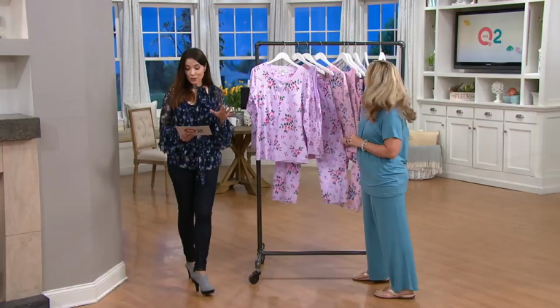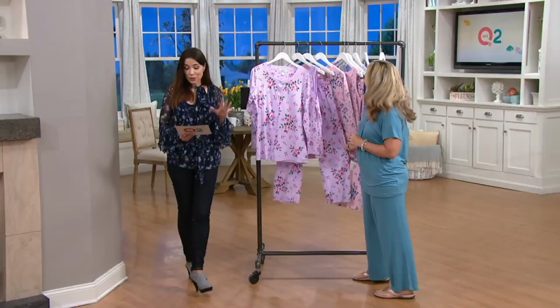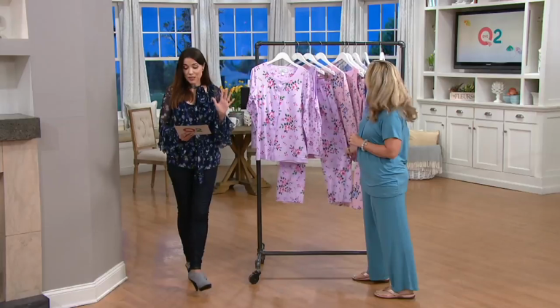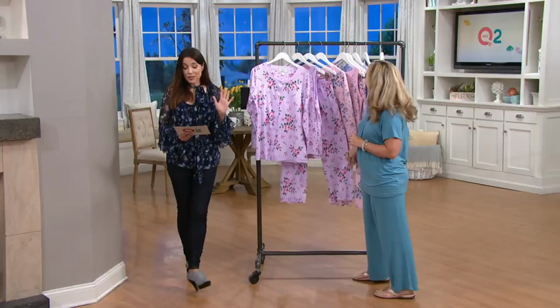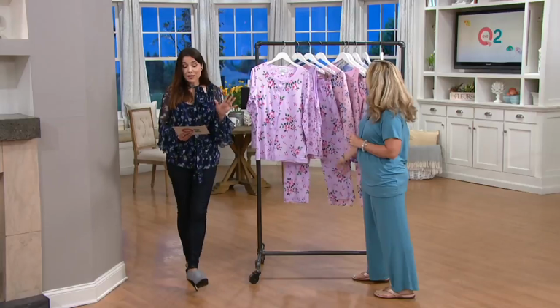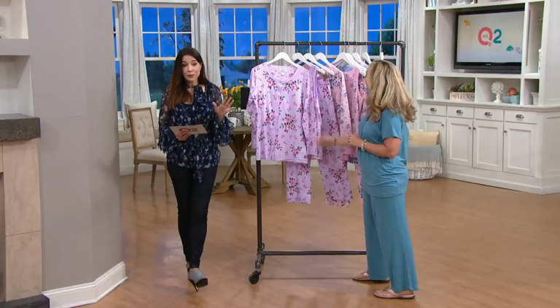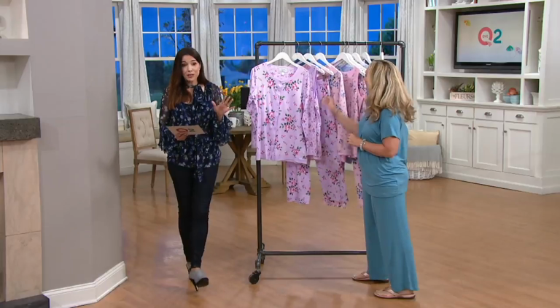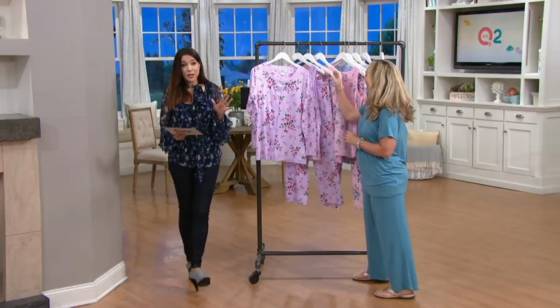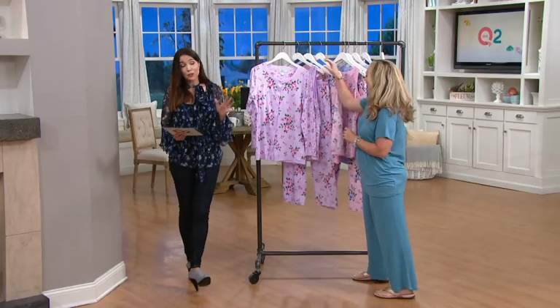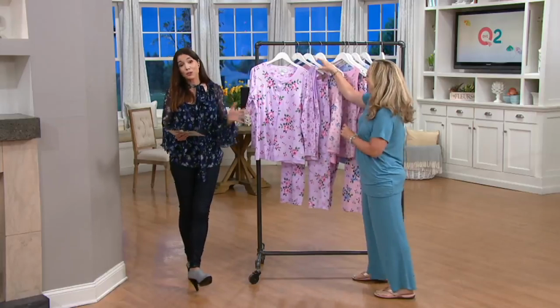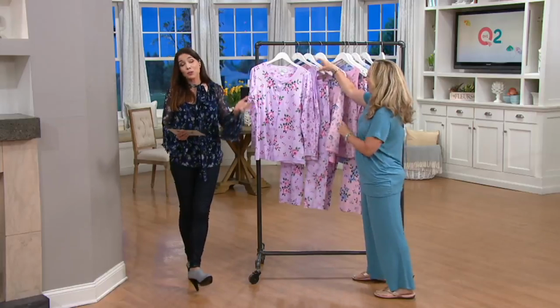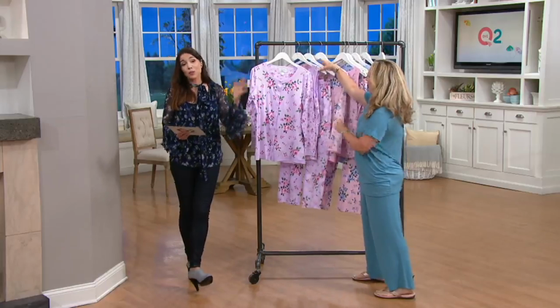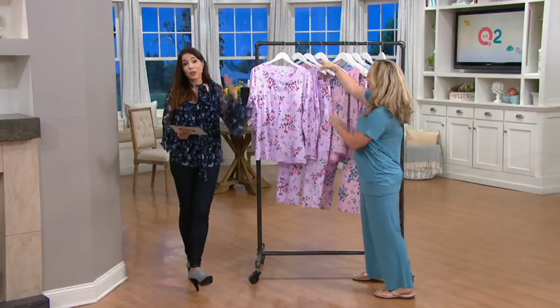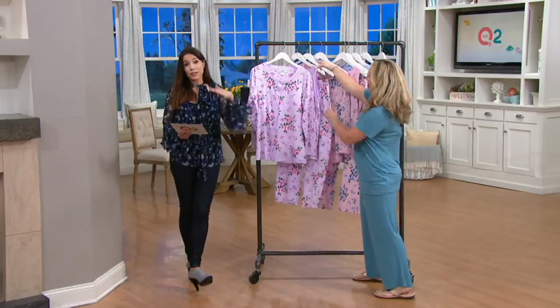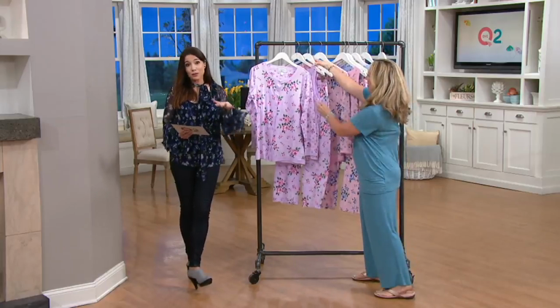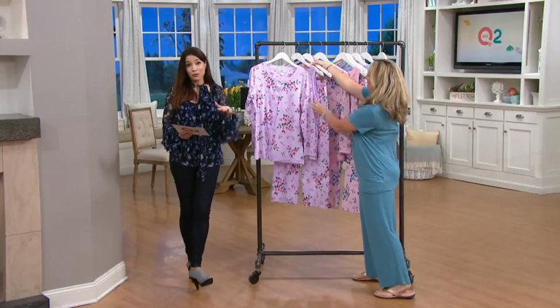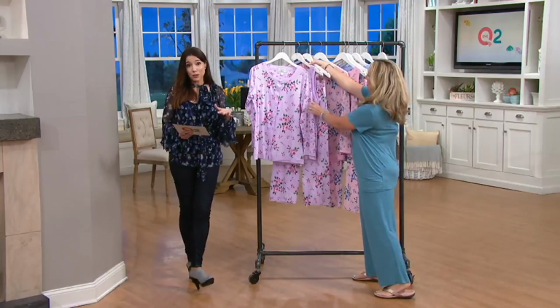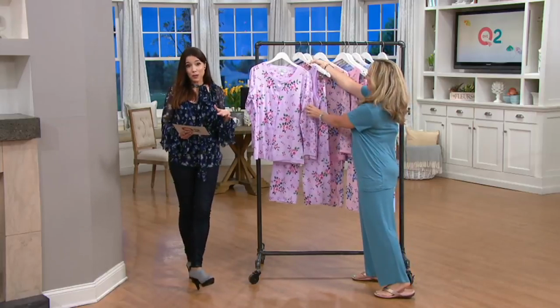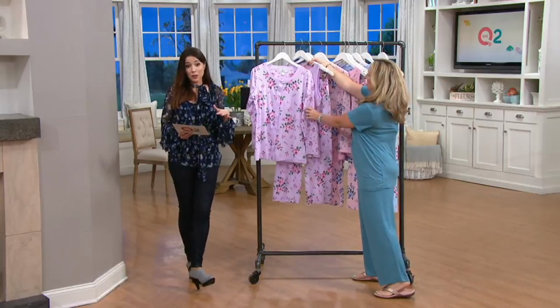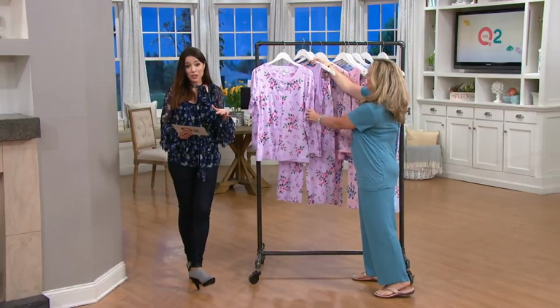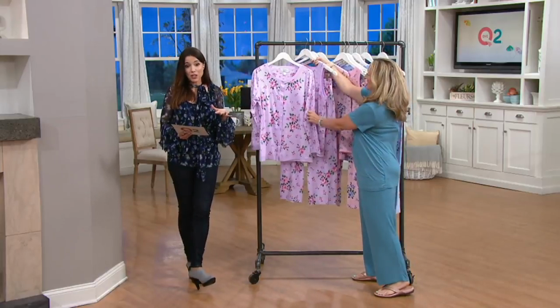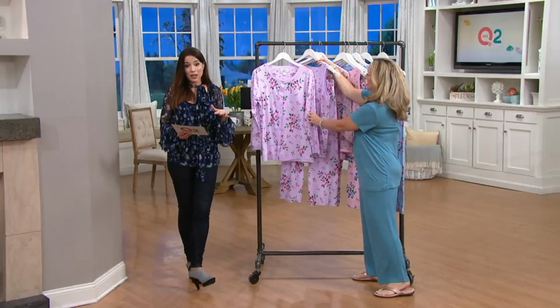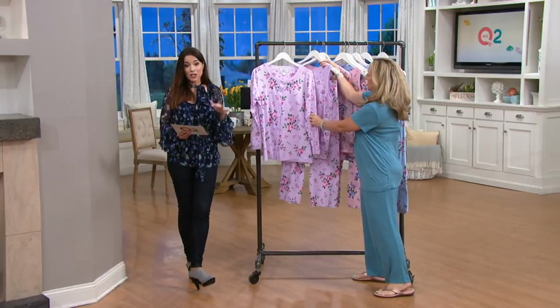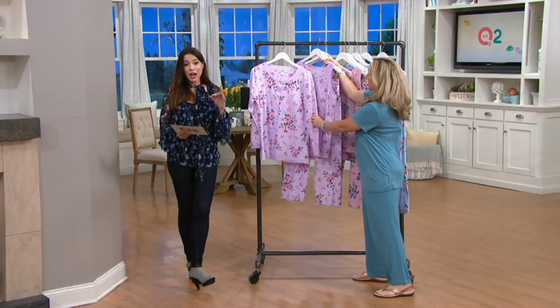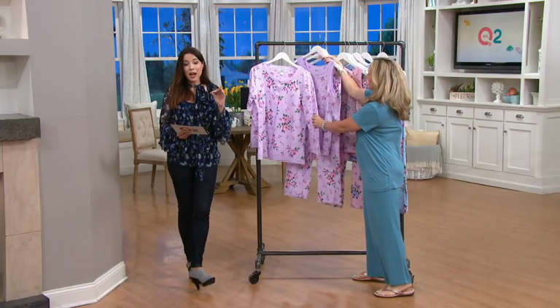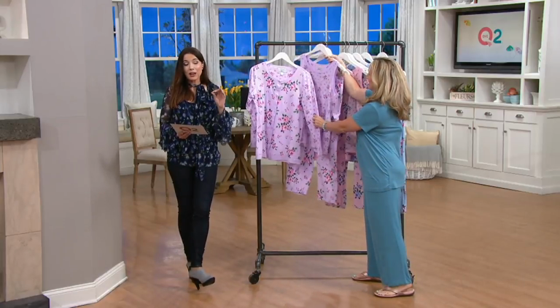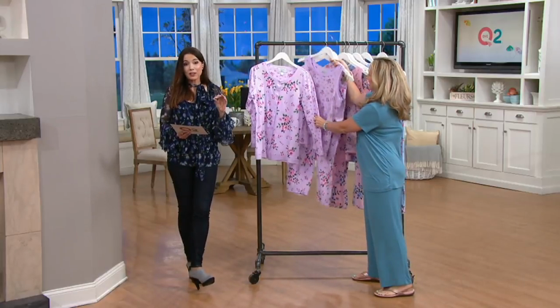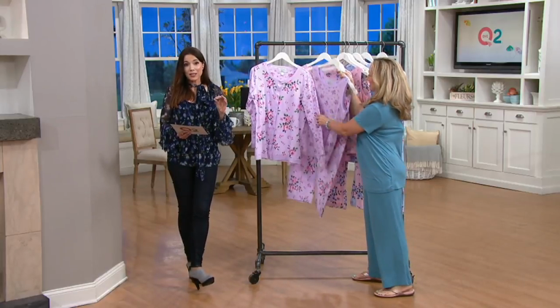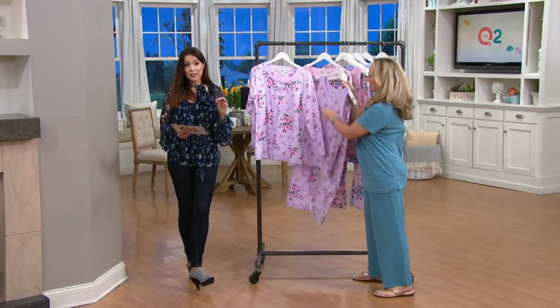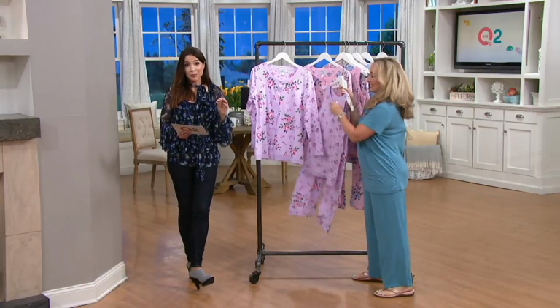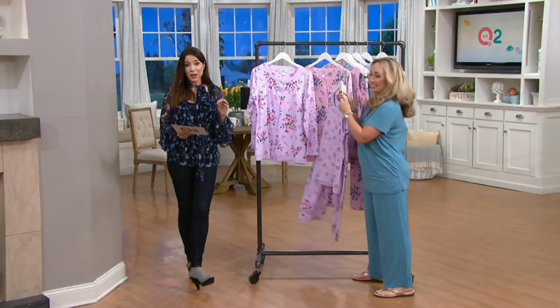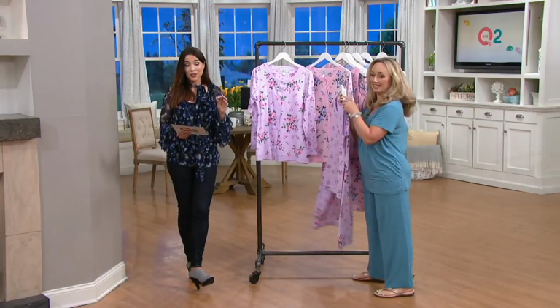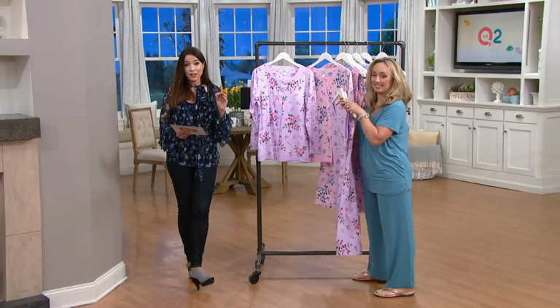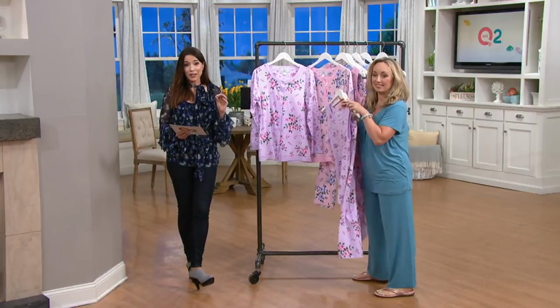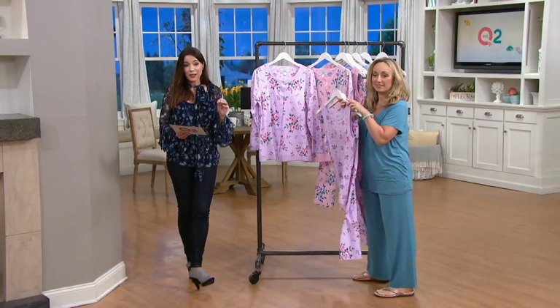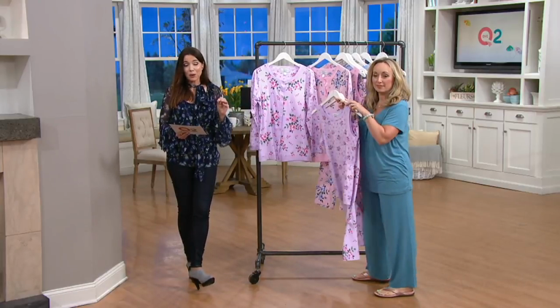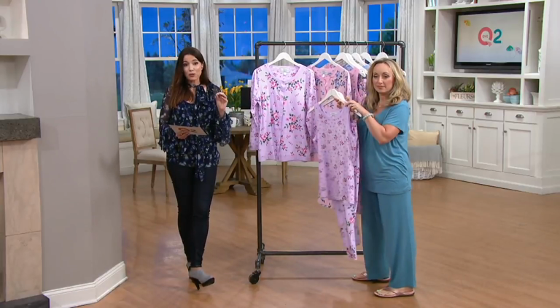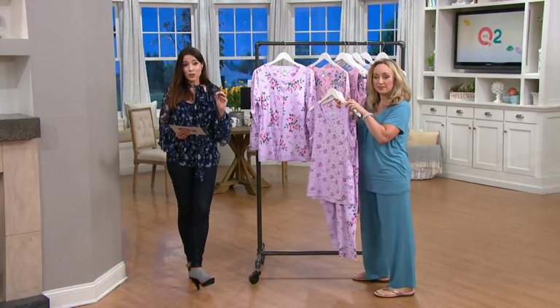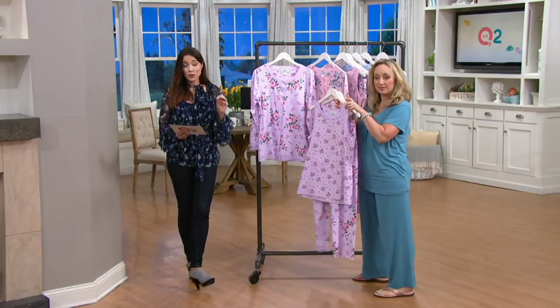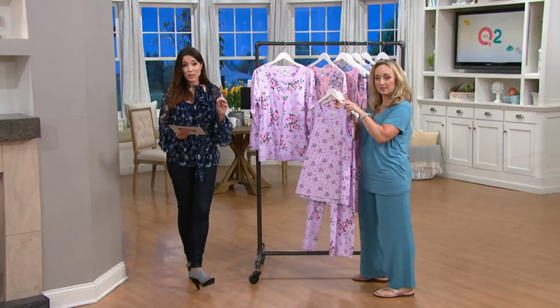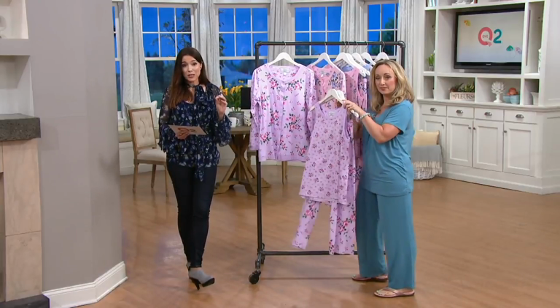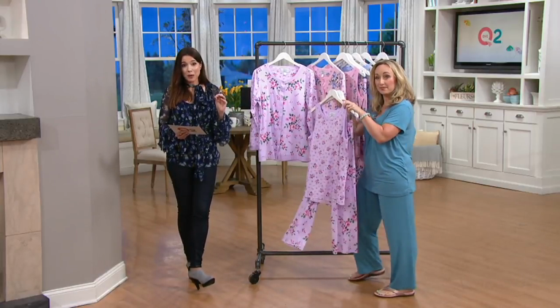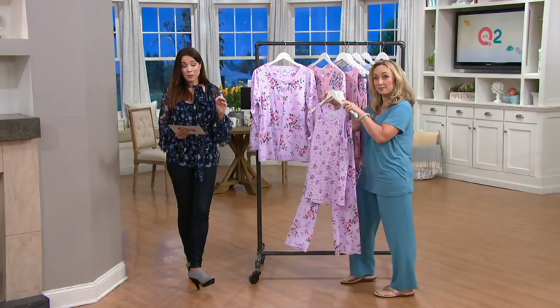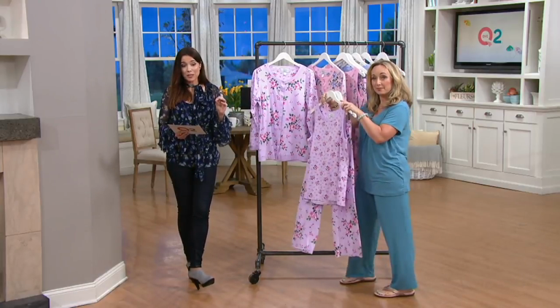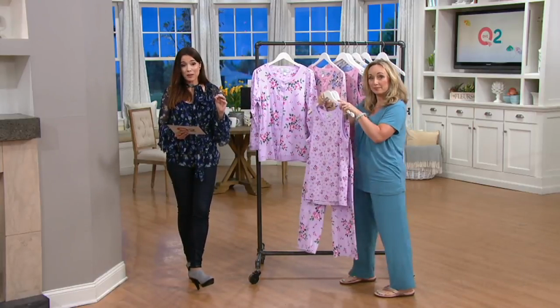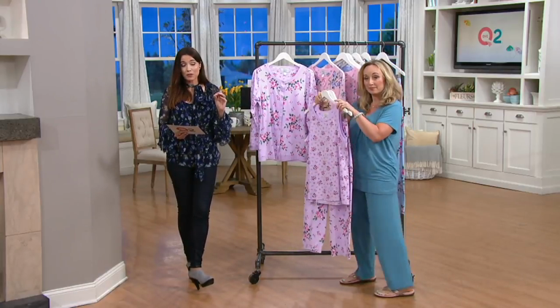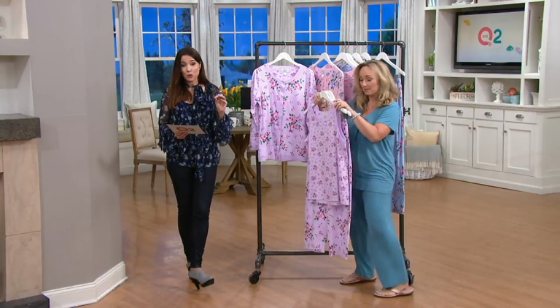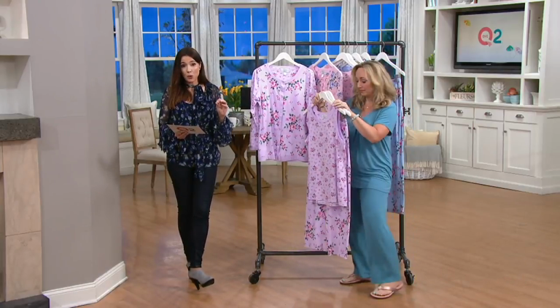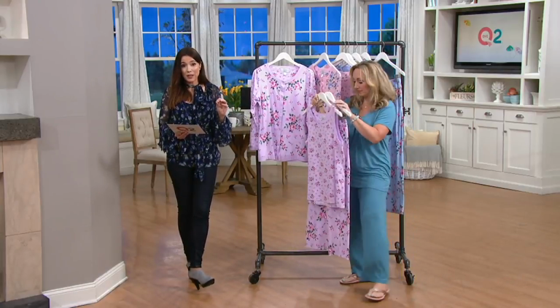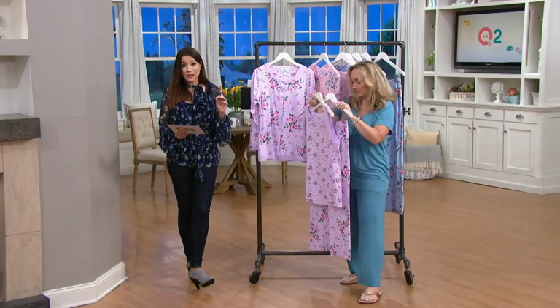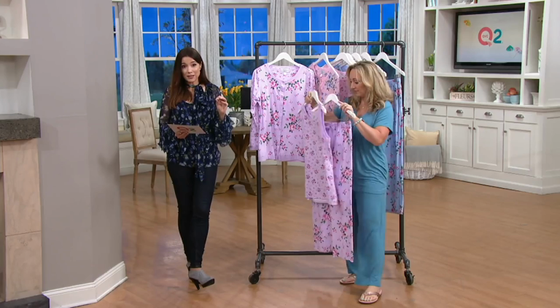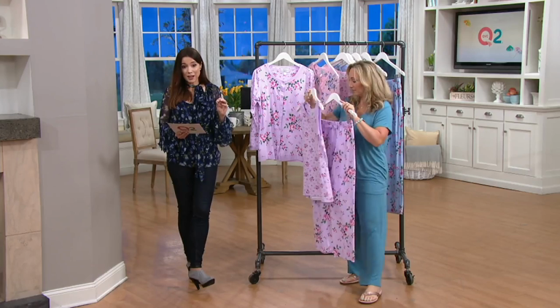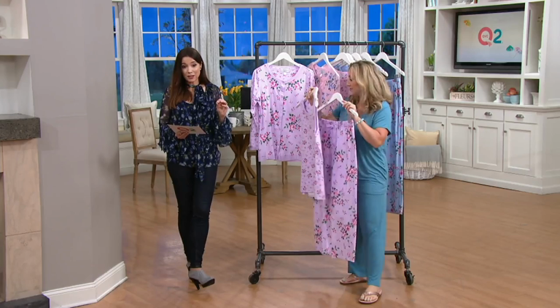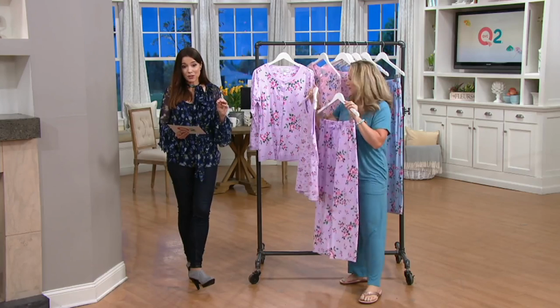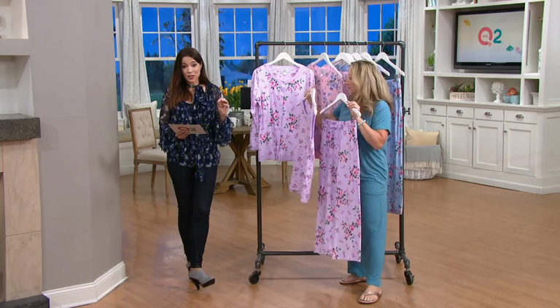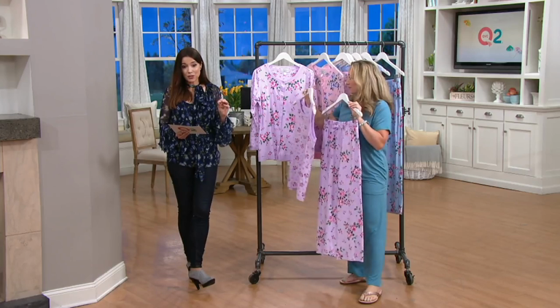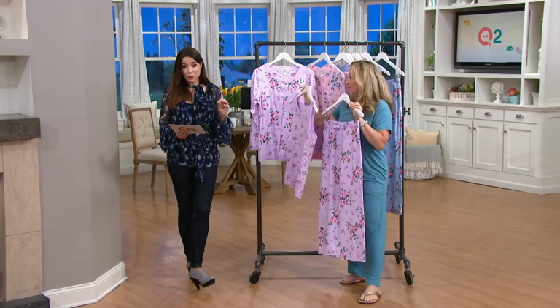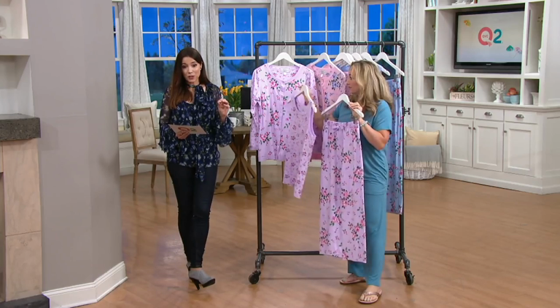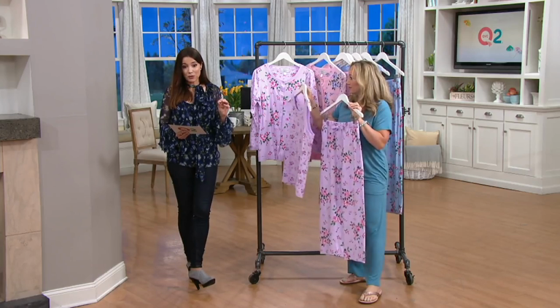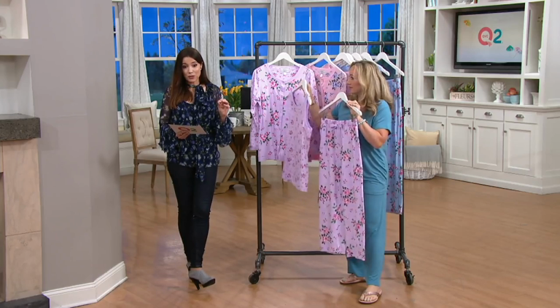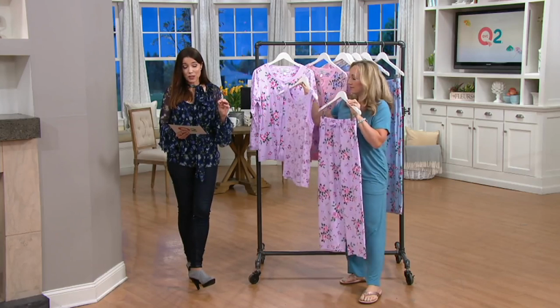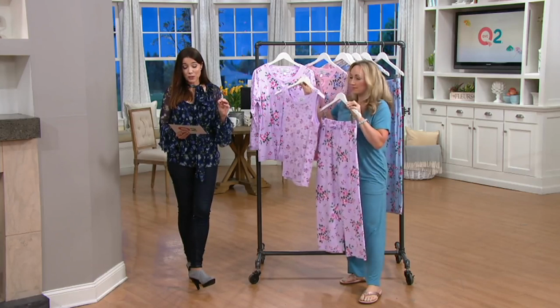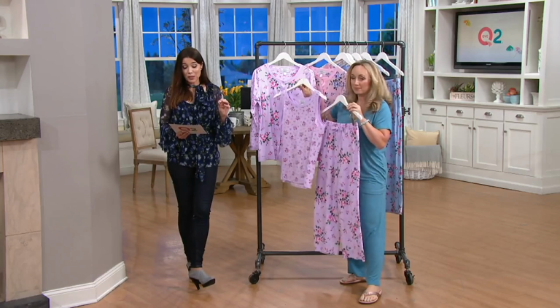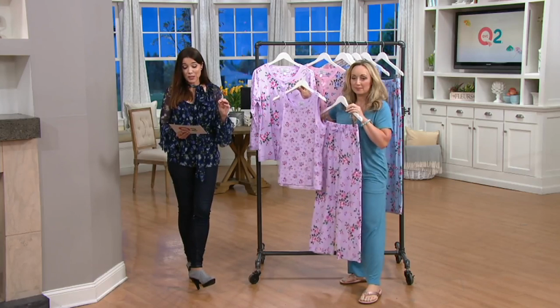It was $61. We brought it down to $41 and change. And on EasyPay, you're going to get it home for two easy payments of $20.62.